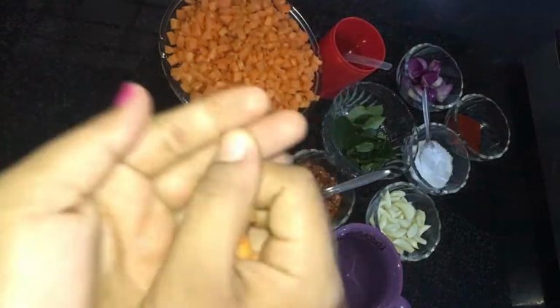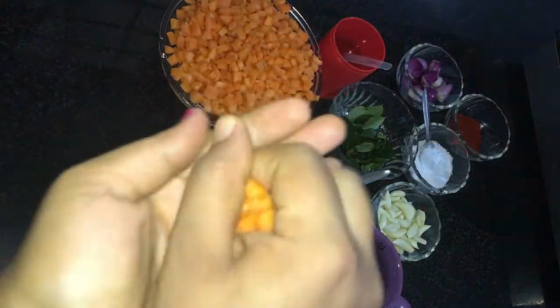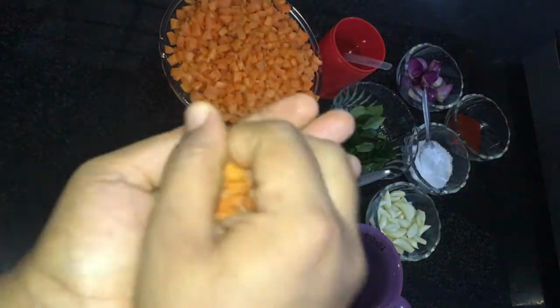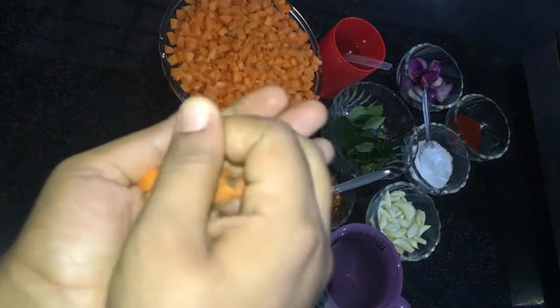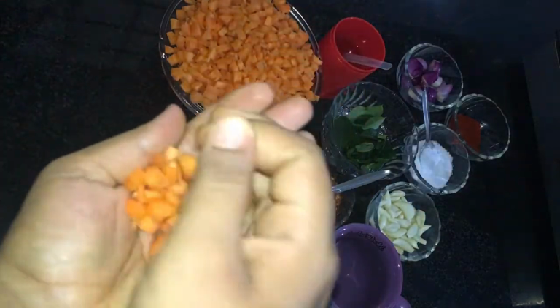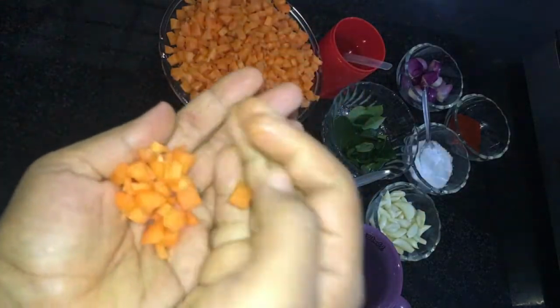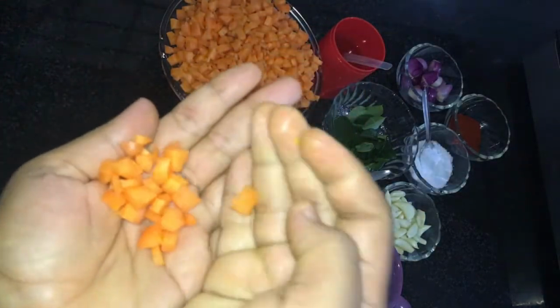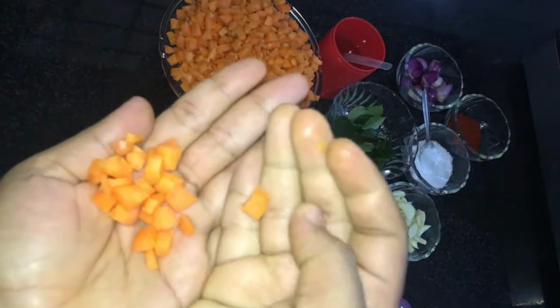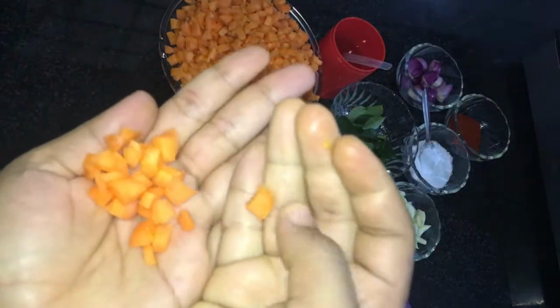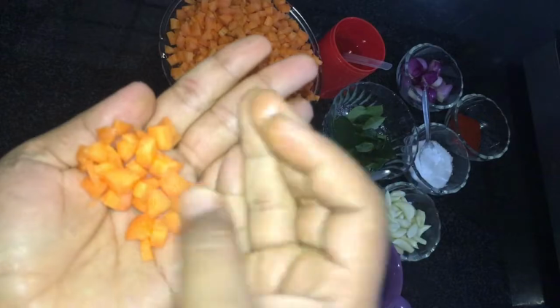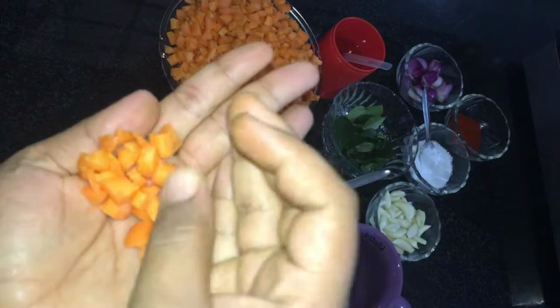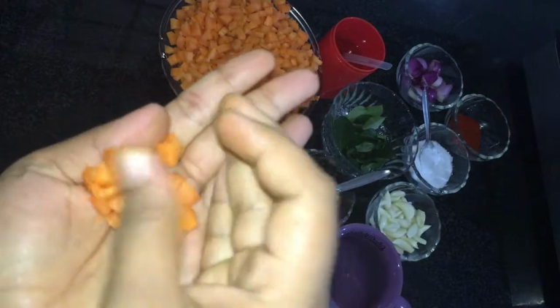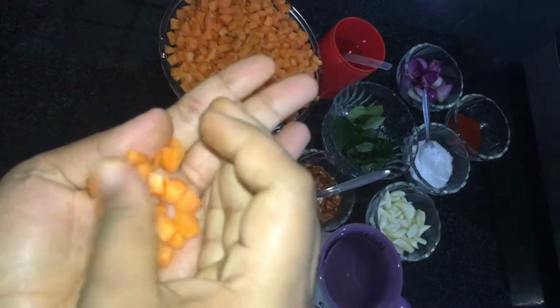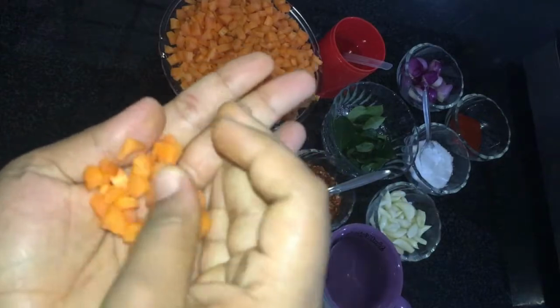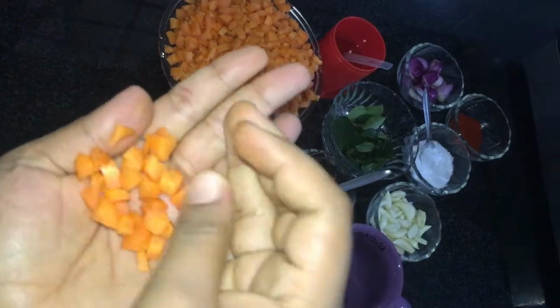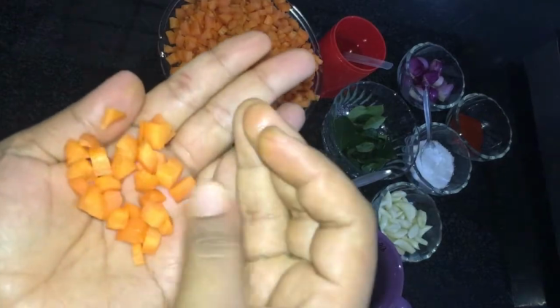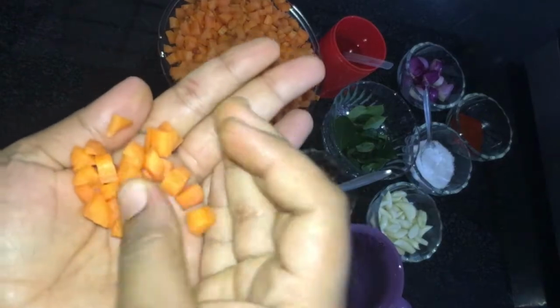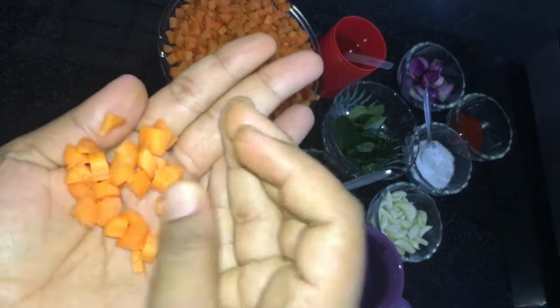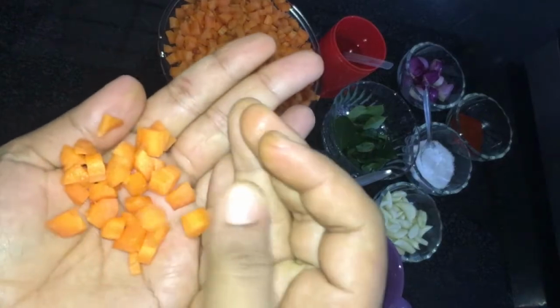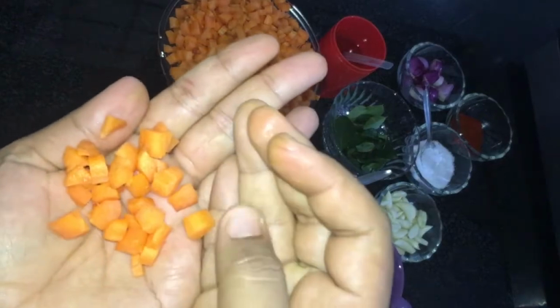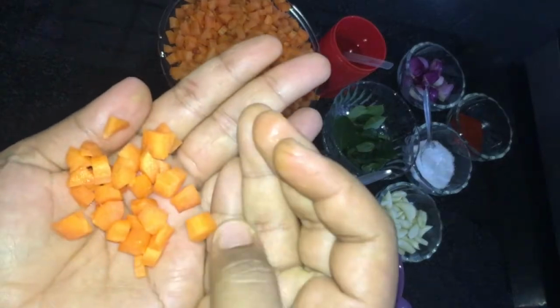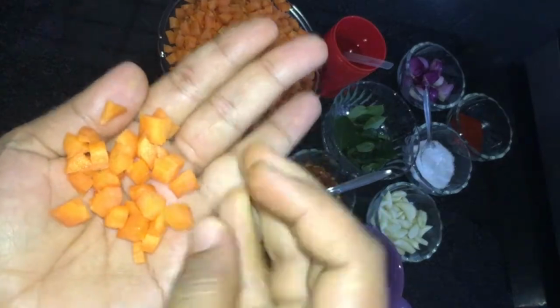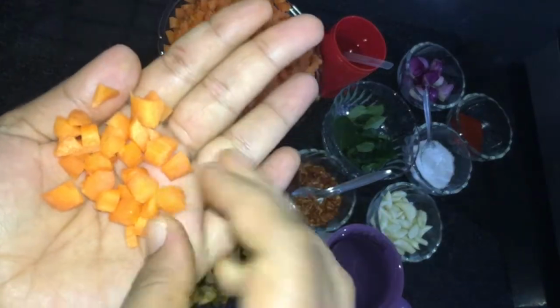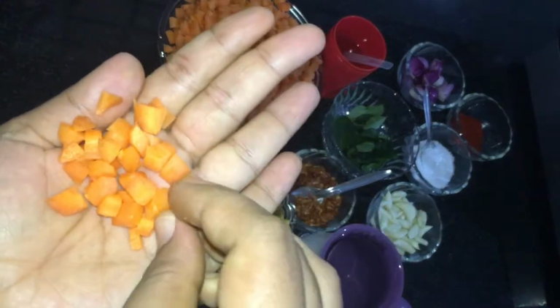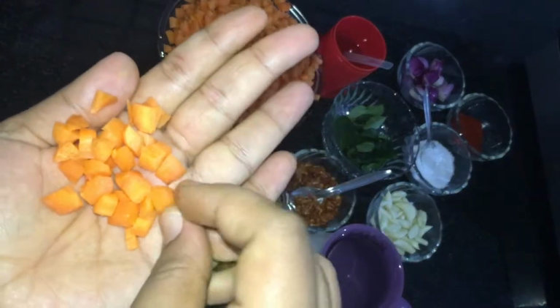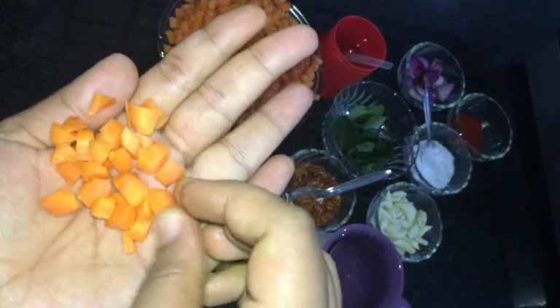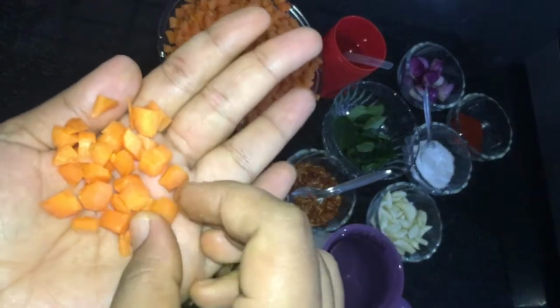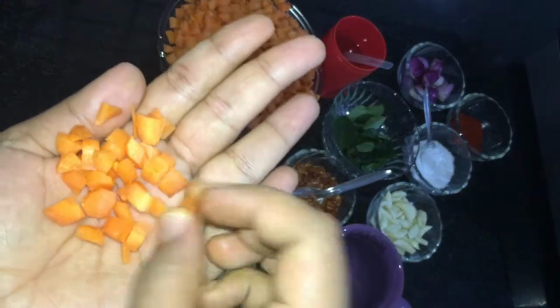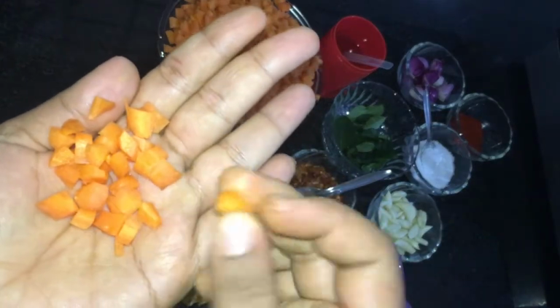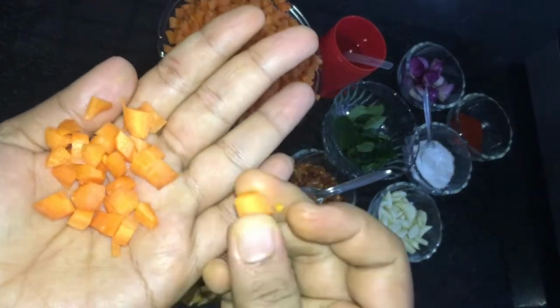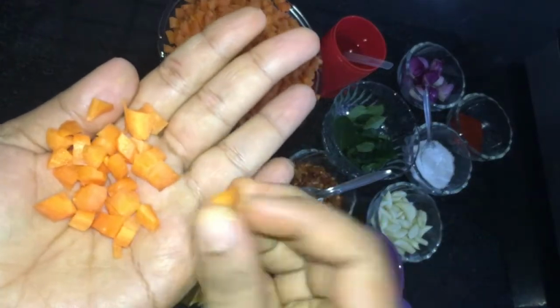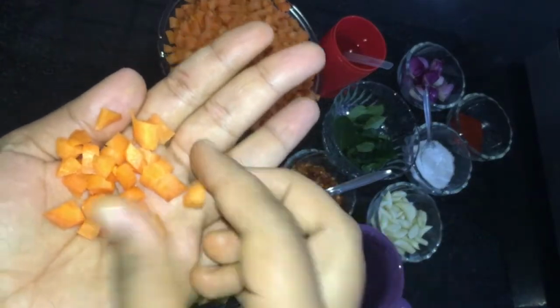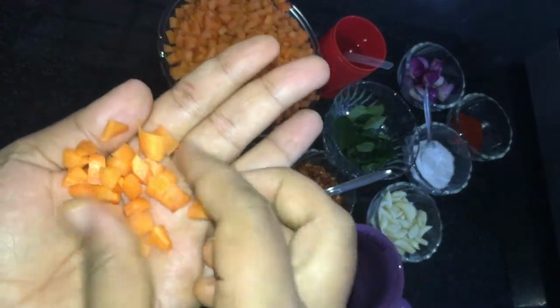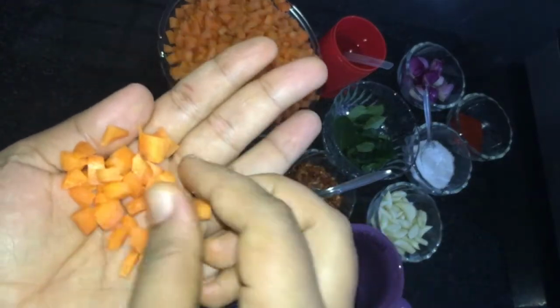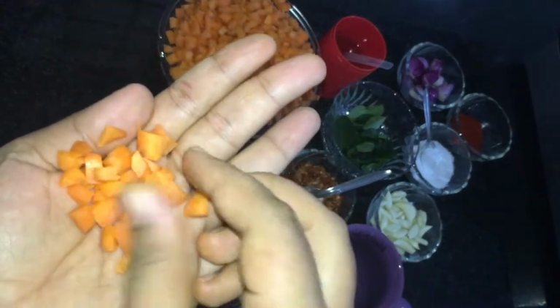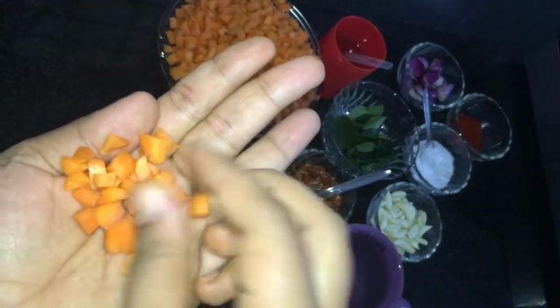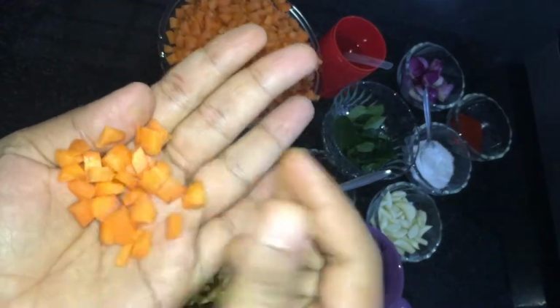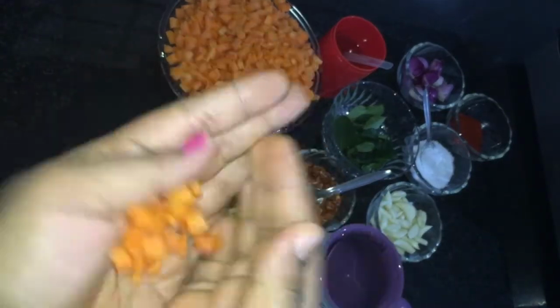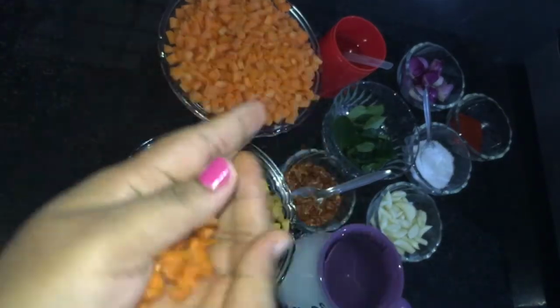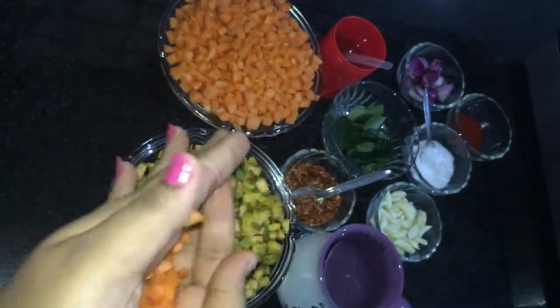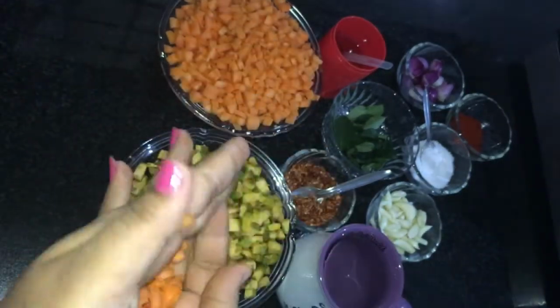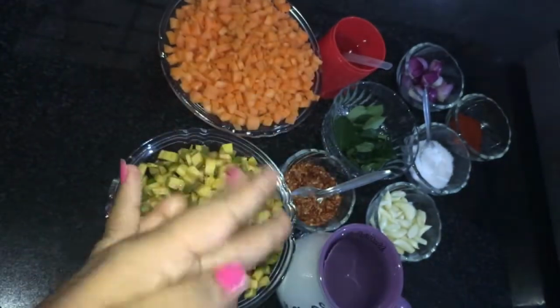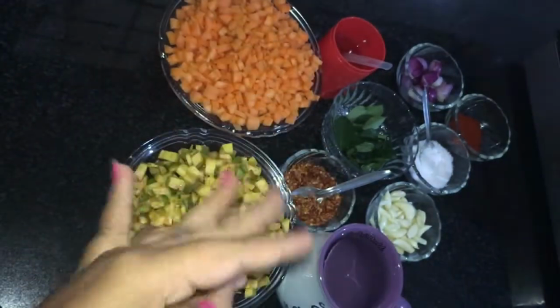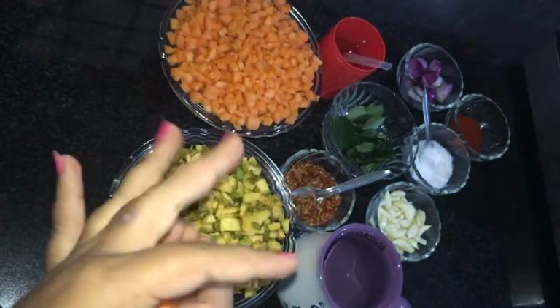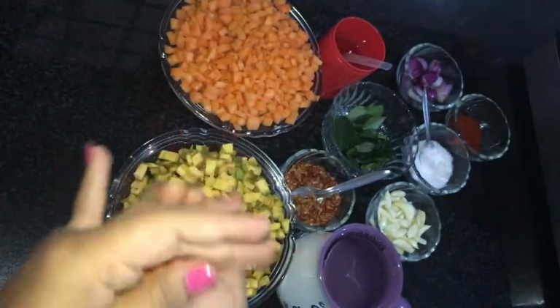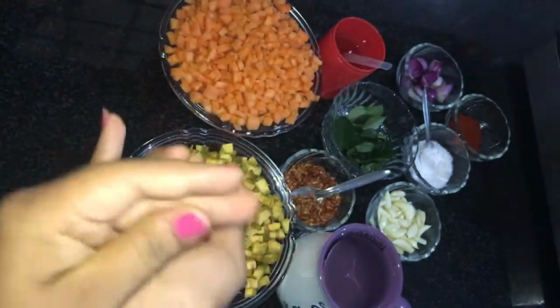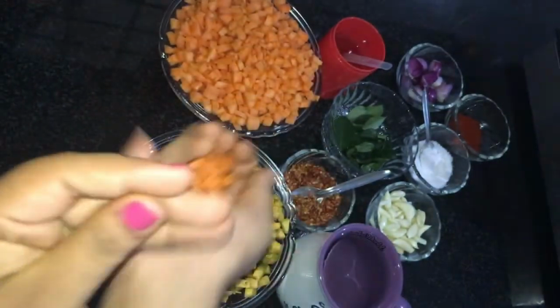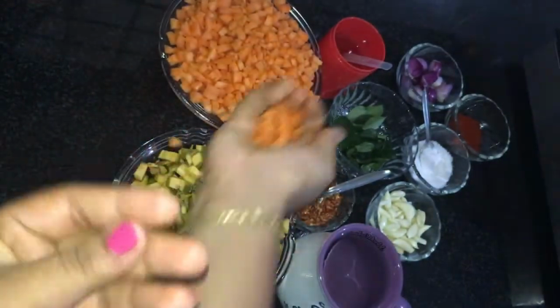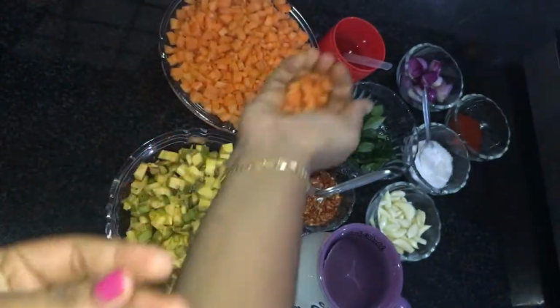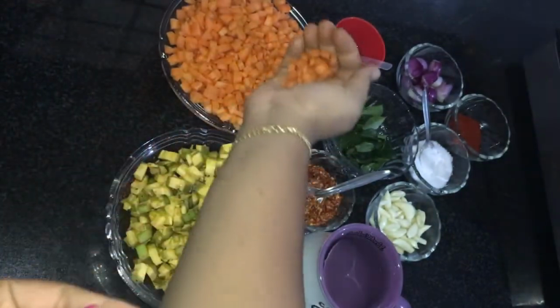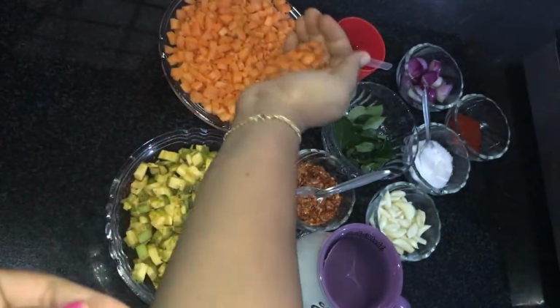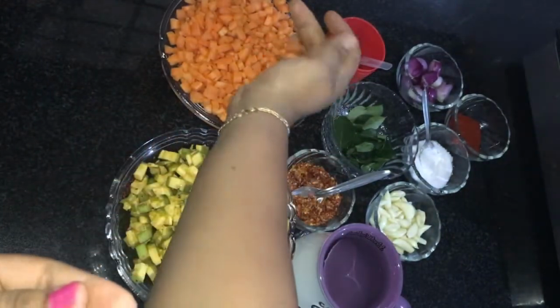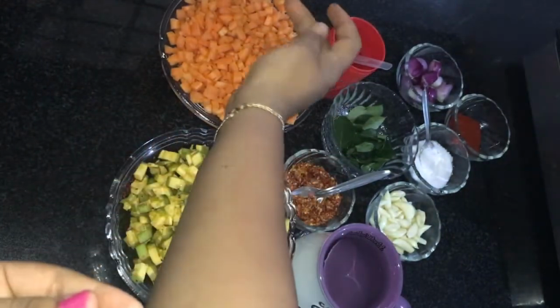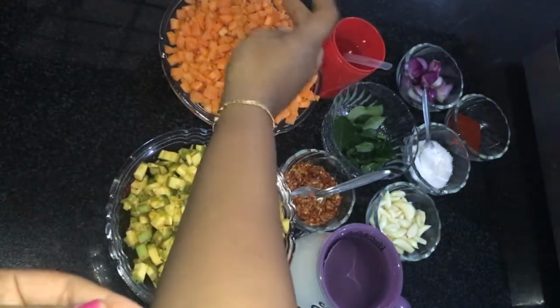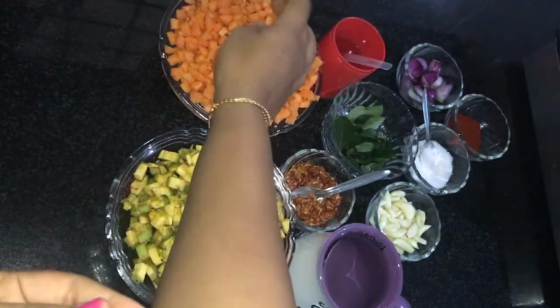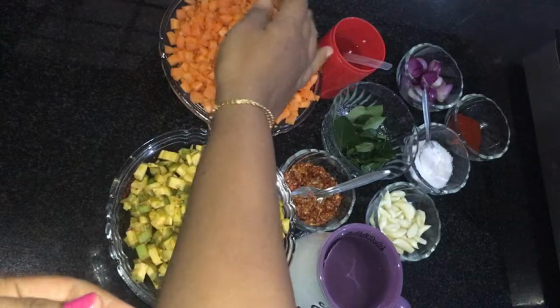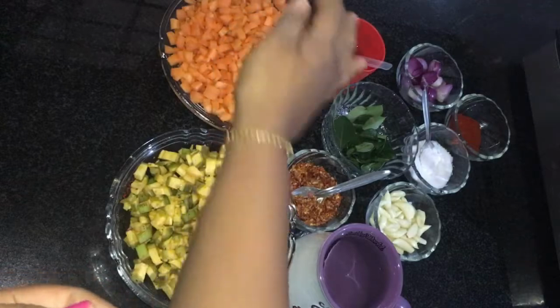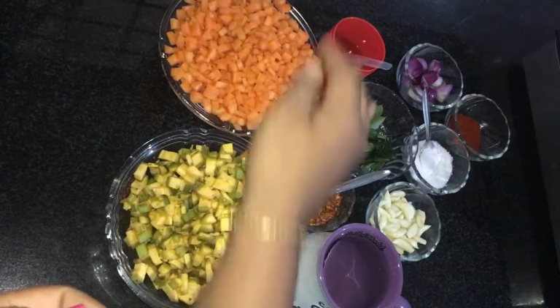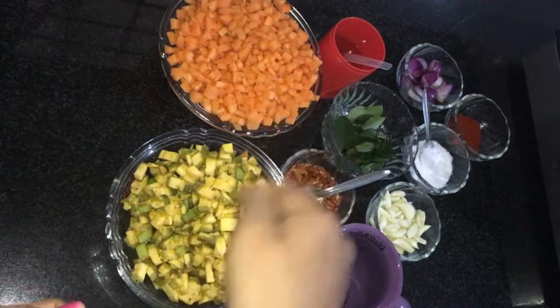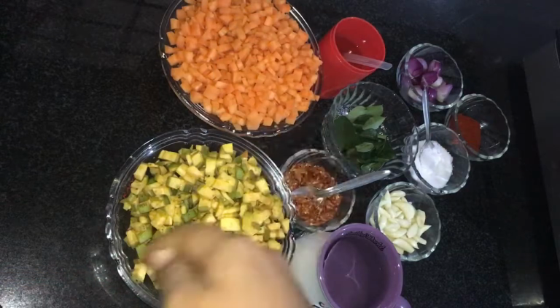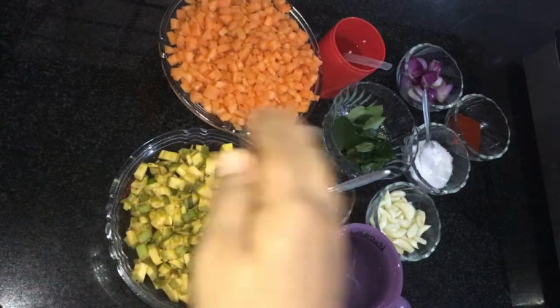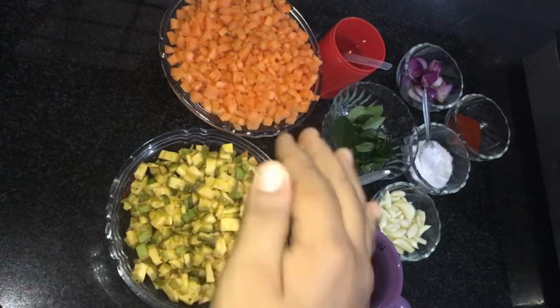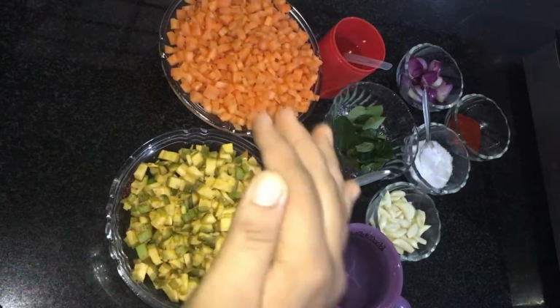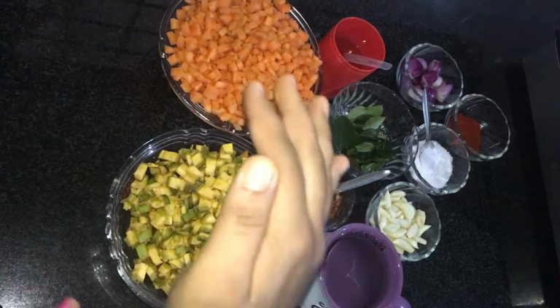I have to cut the scorpions. I'll cut this for you.